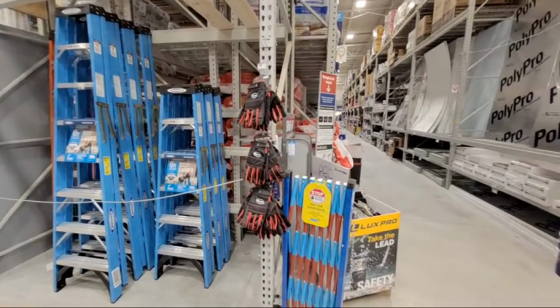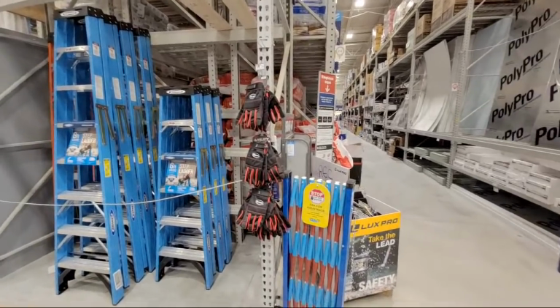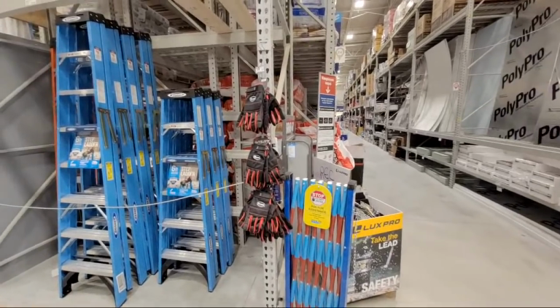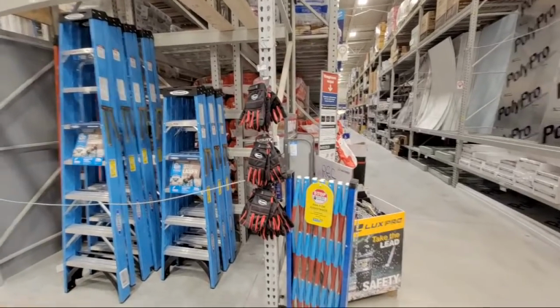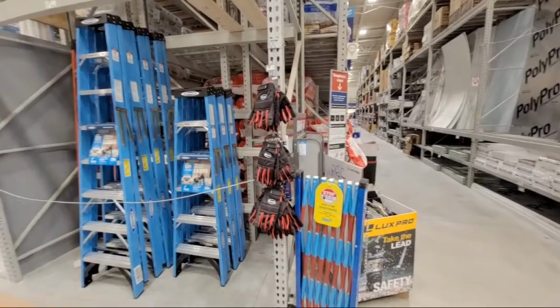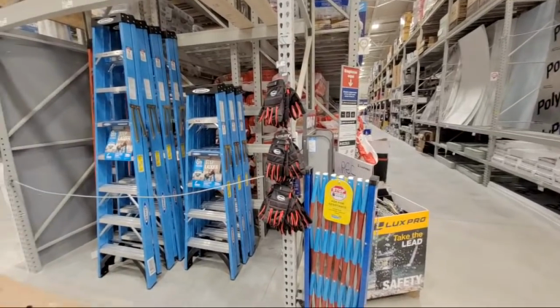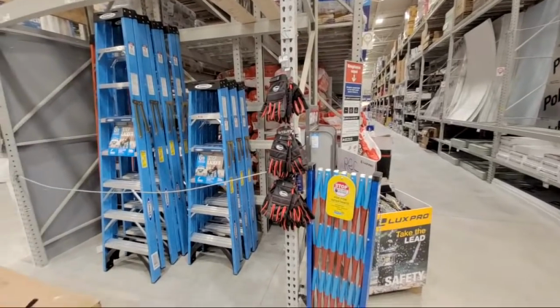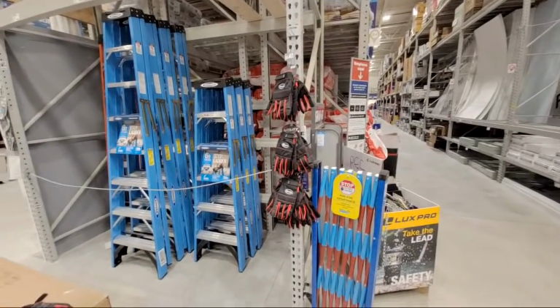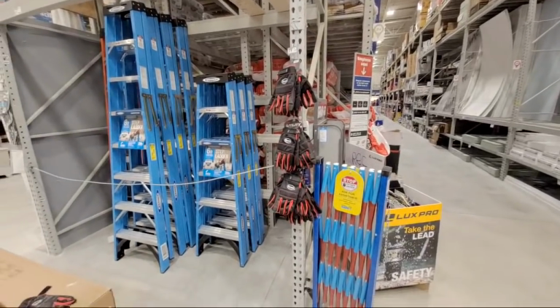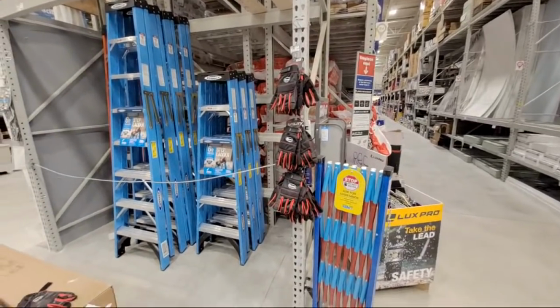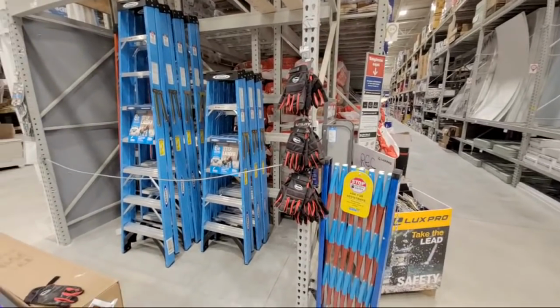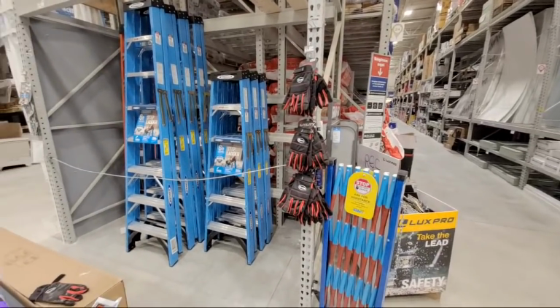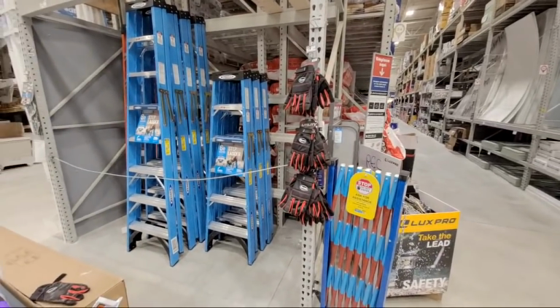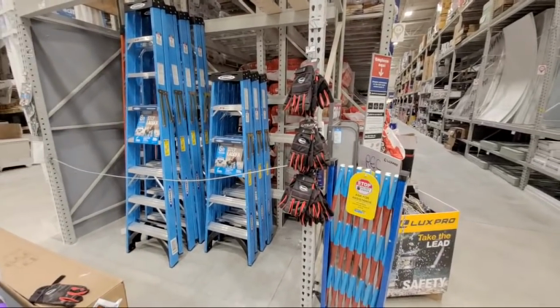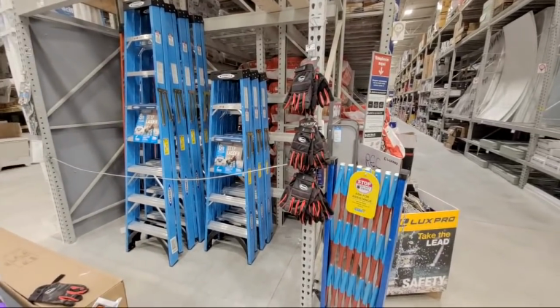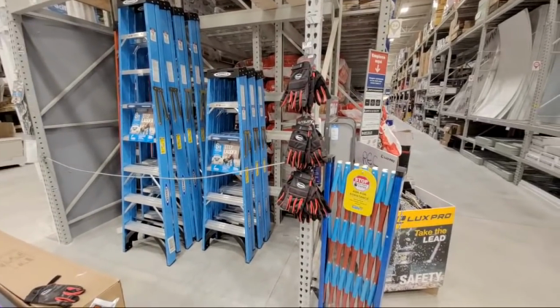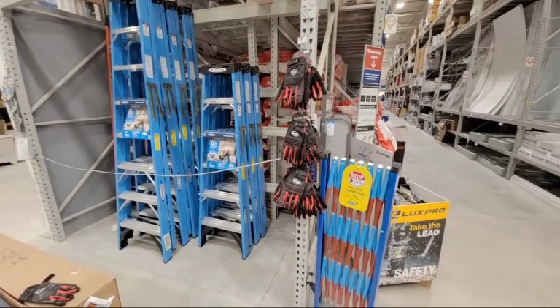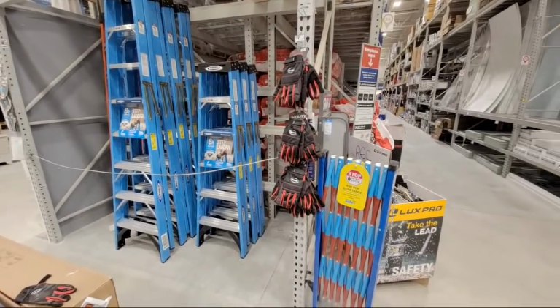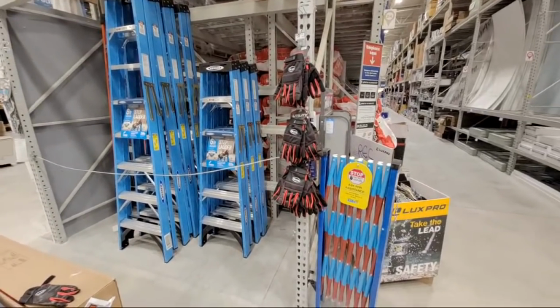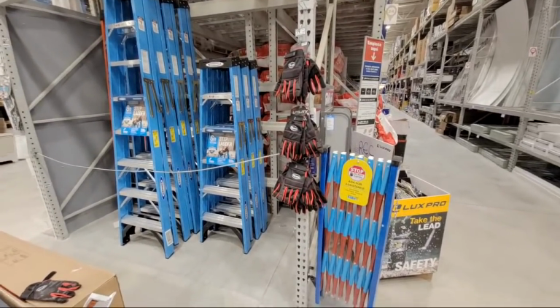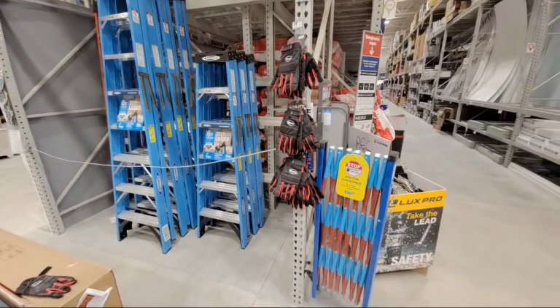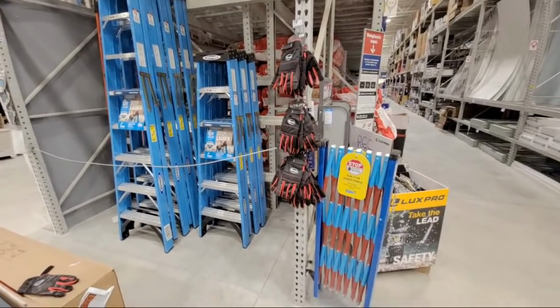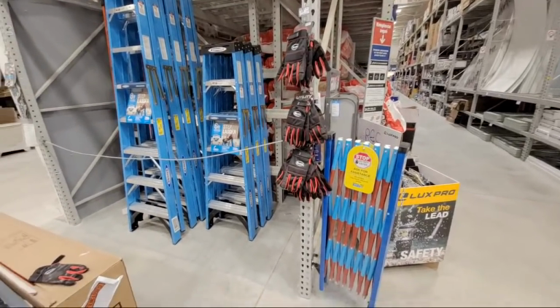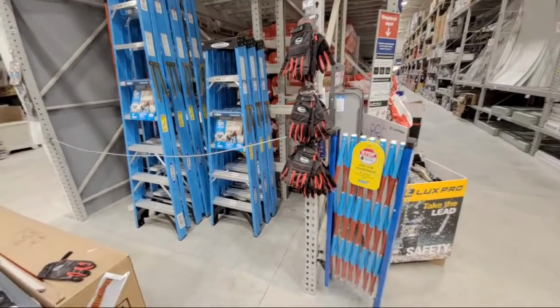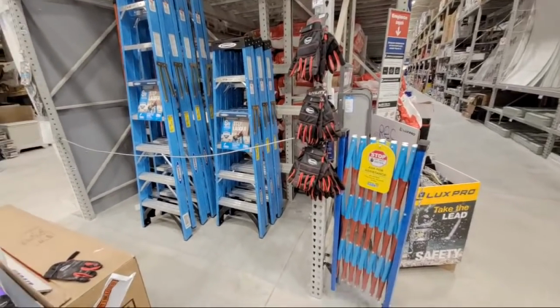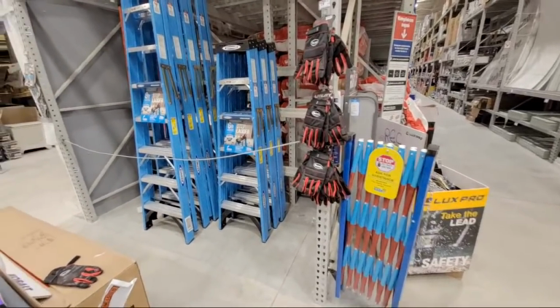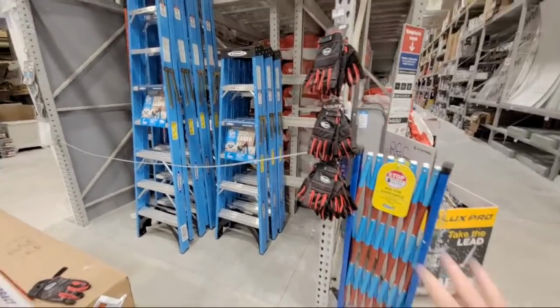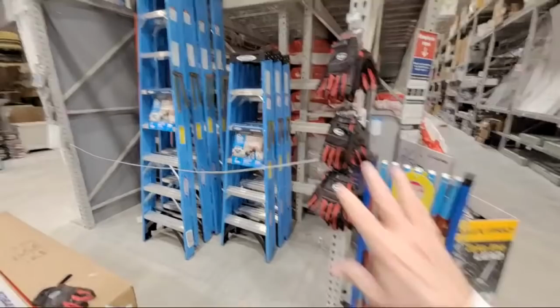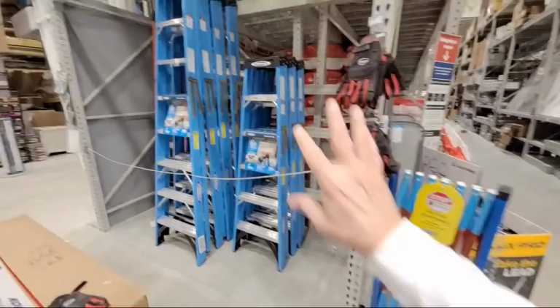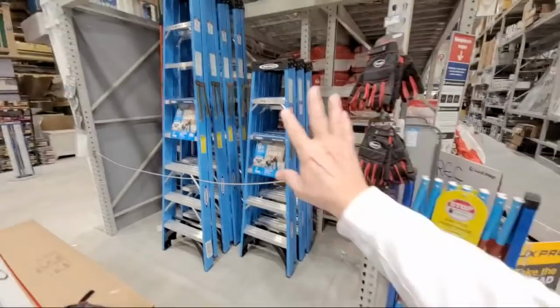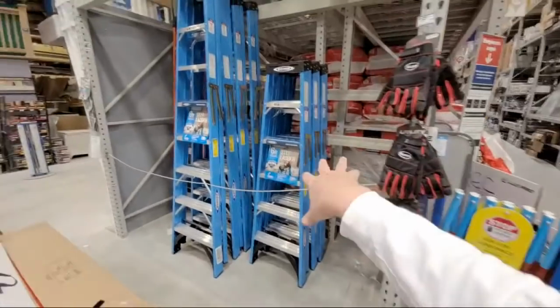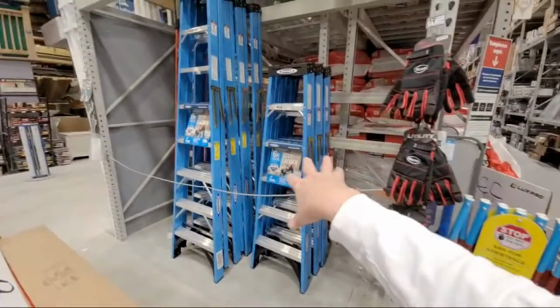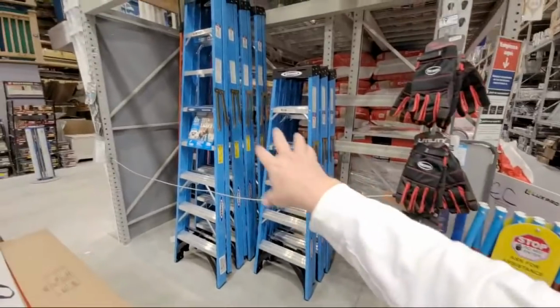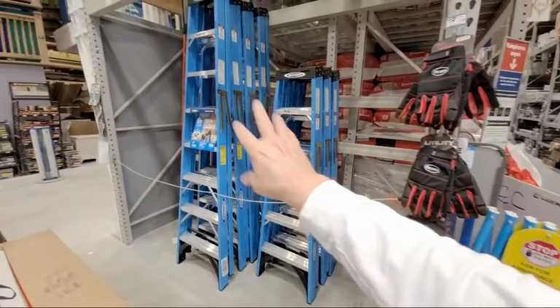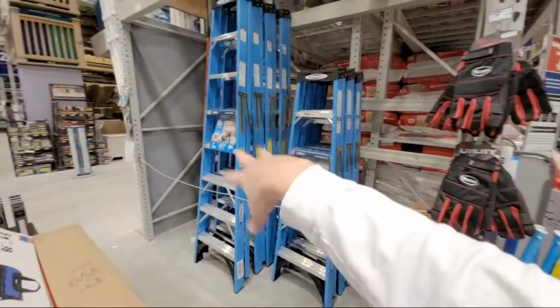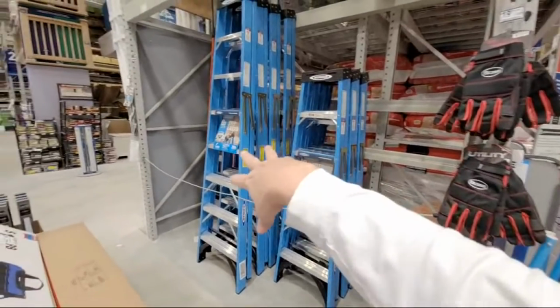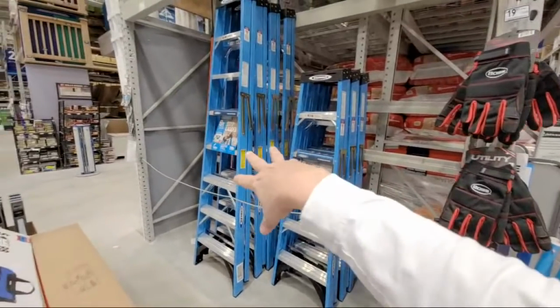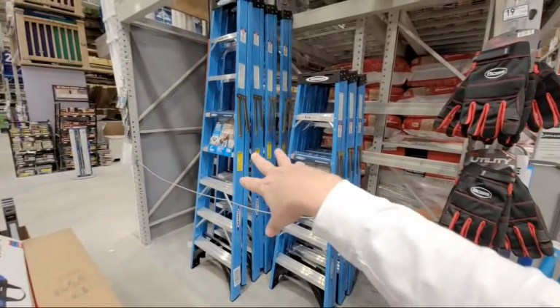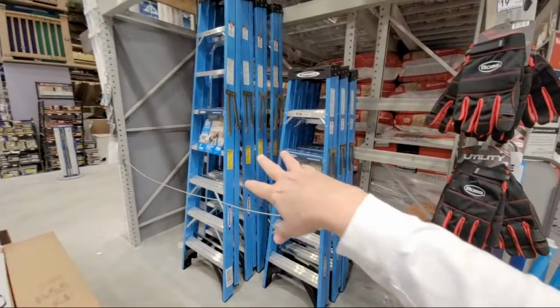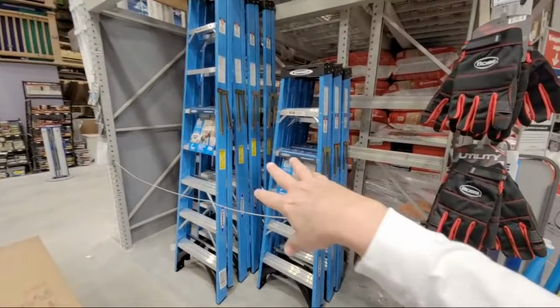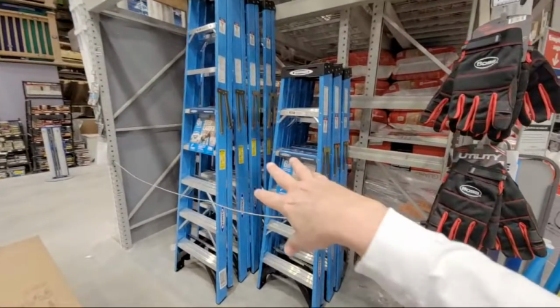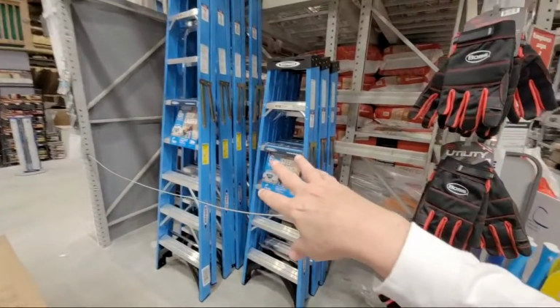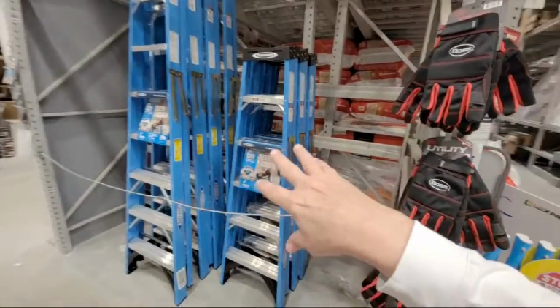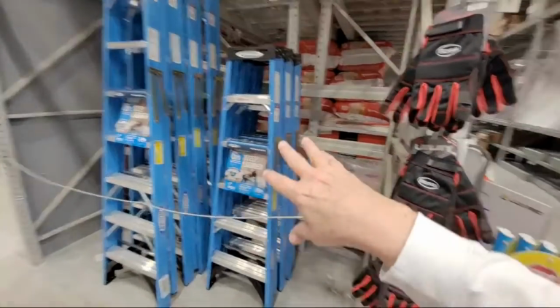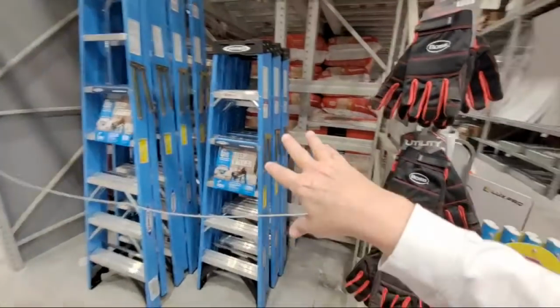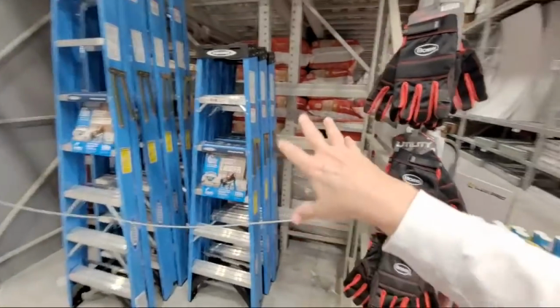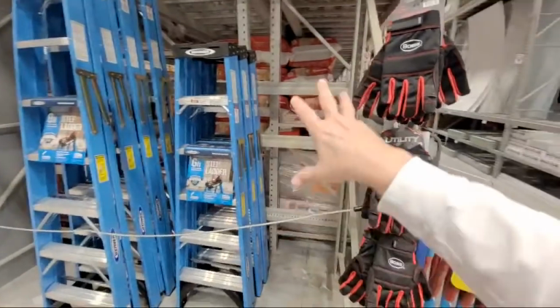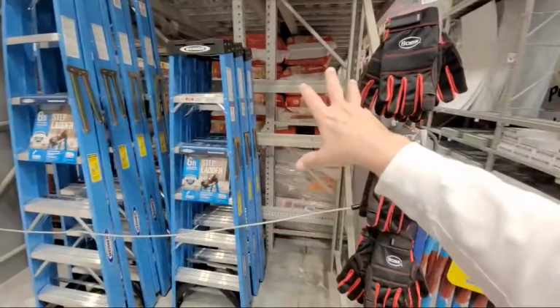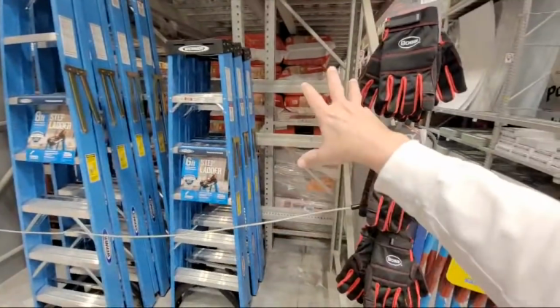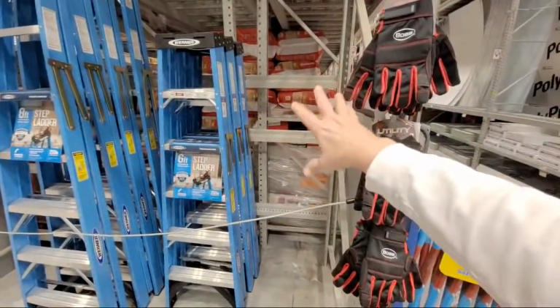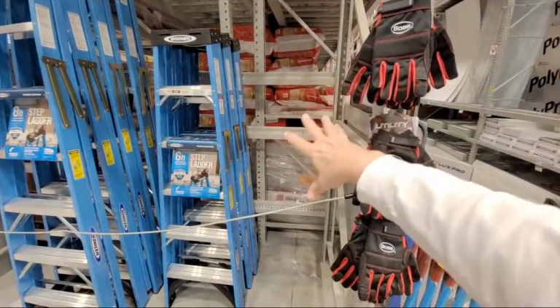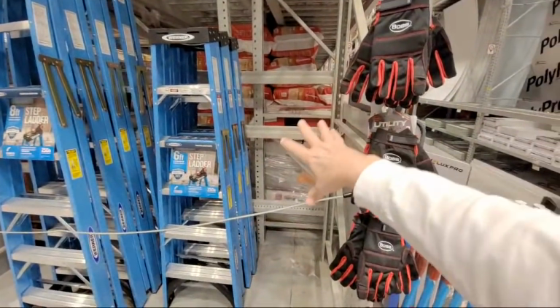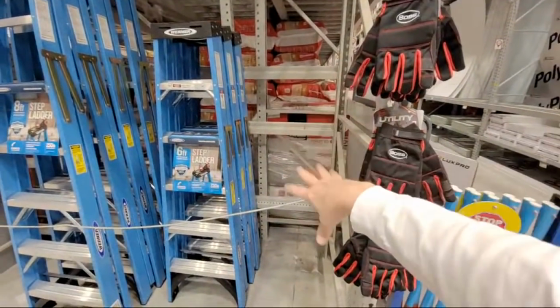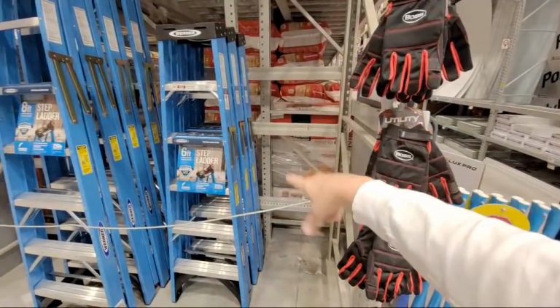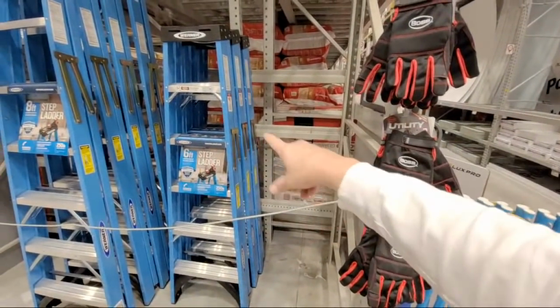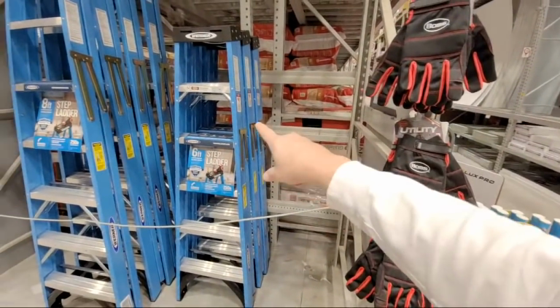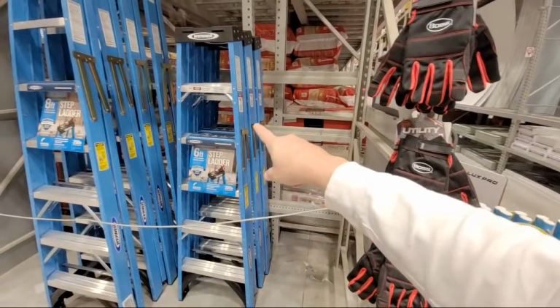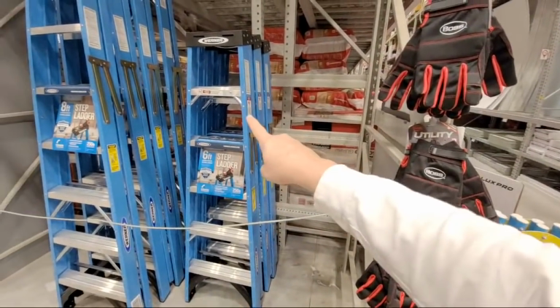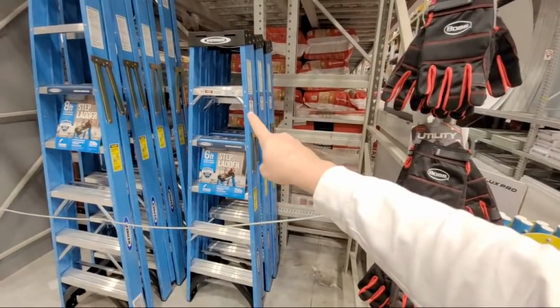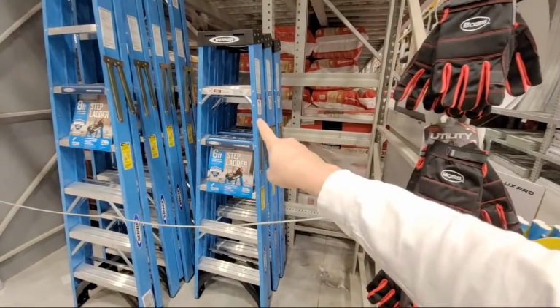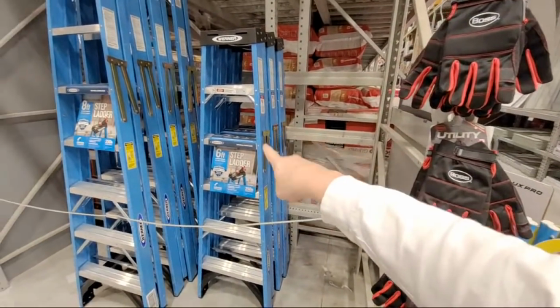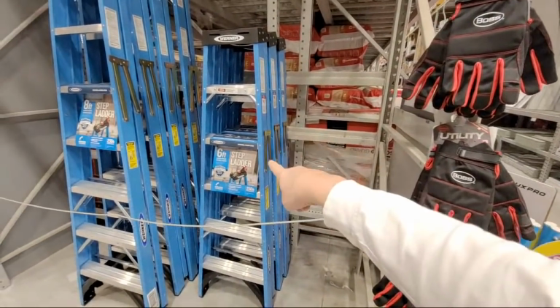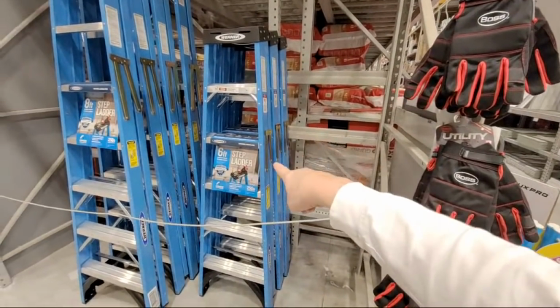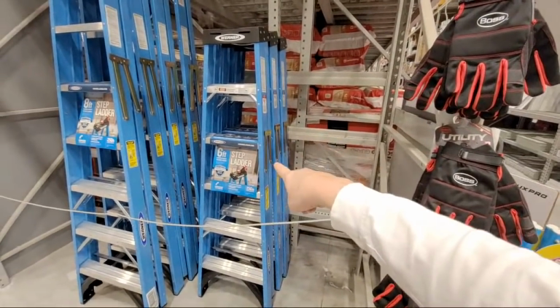I had posted this last night about the four-foot ladder. Here's the six-foot and the eight-foot. There was a four-foot here, but it's not the blue one.